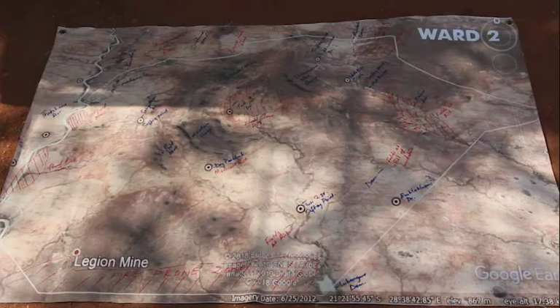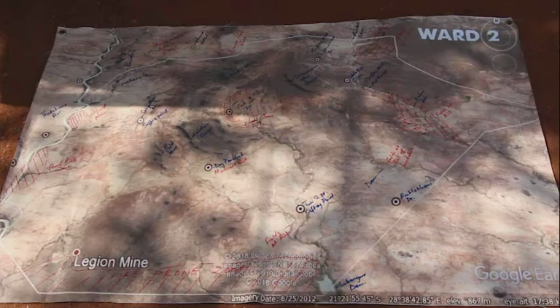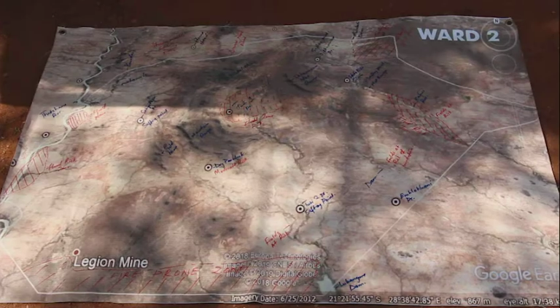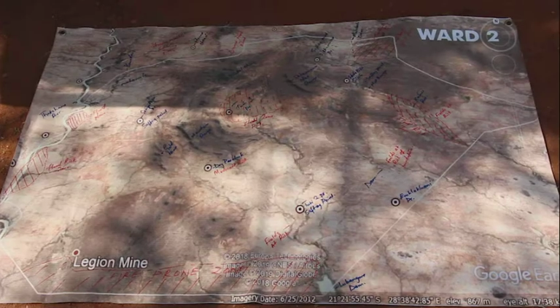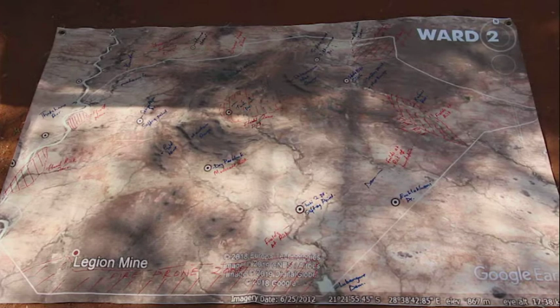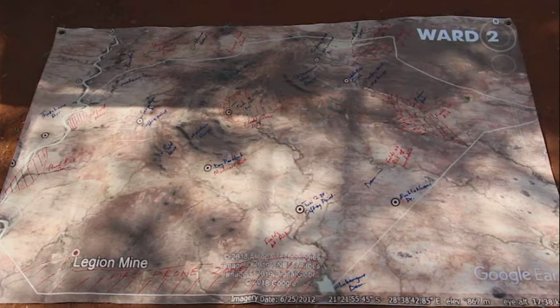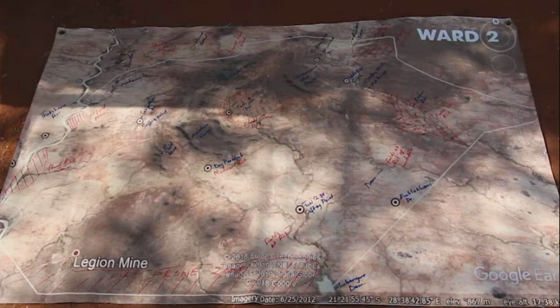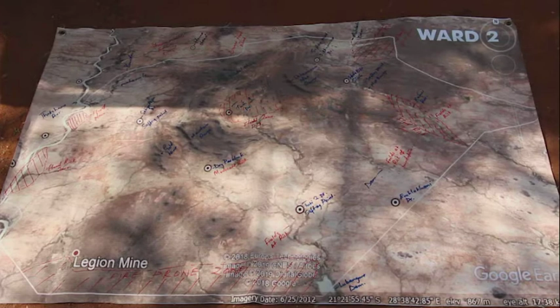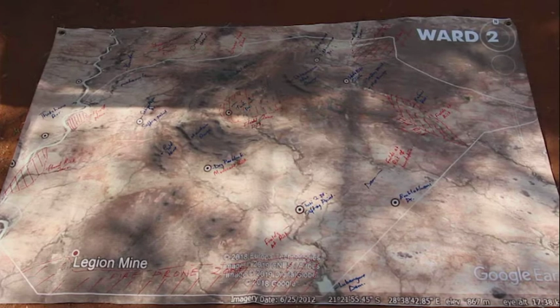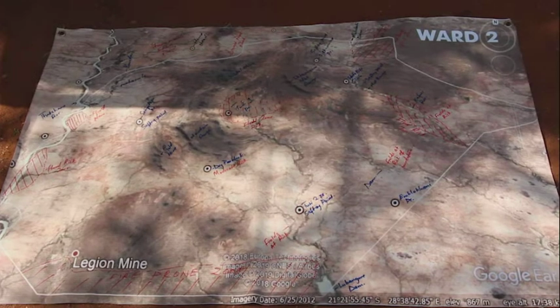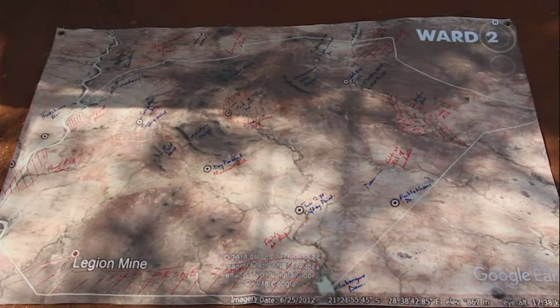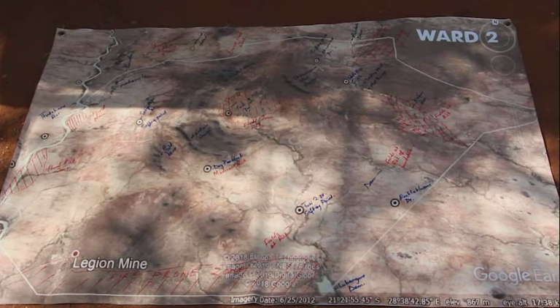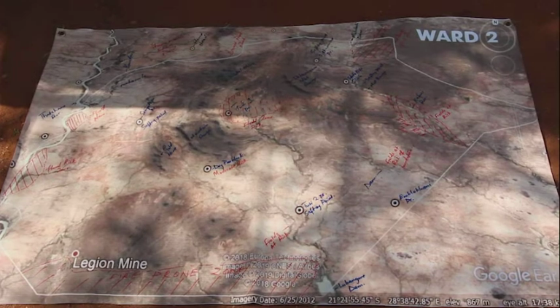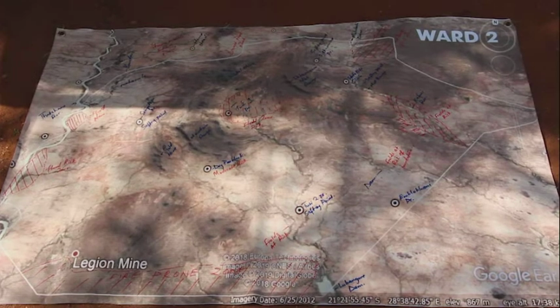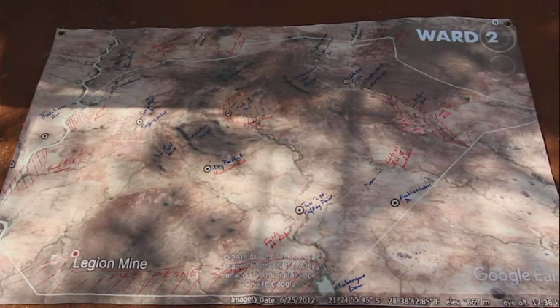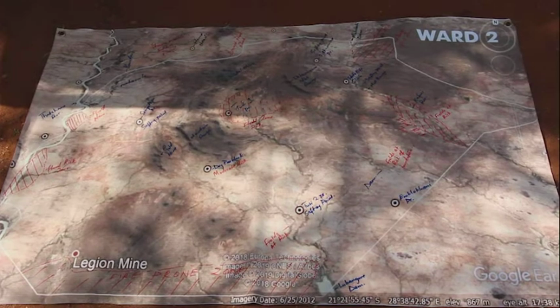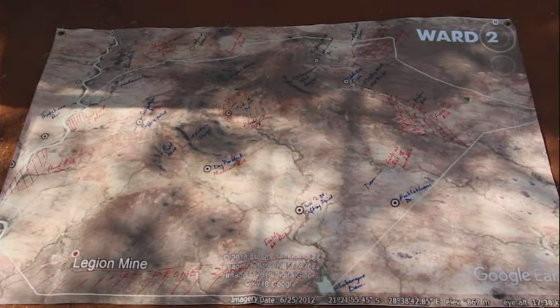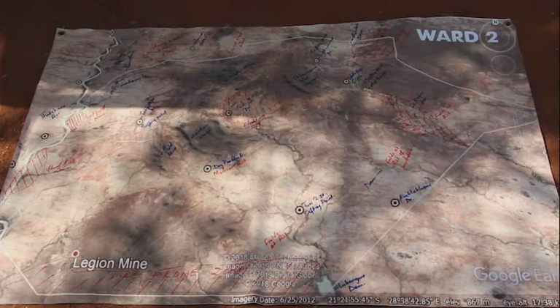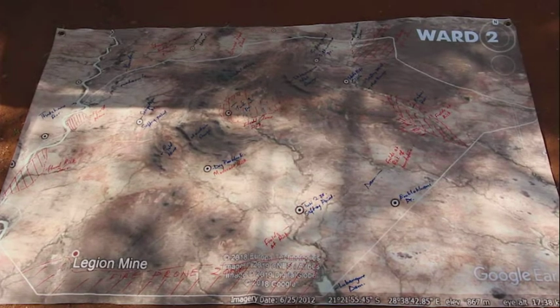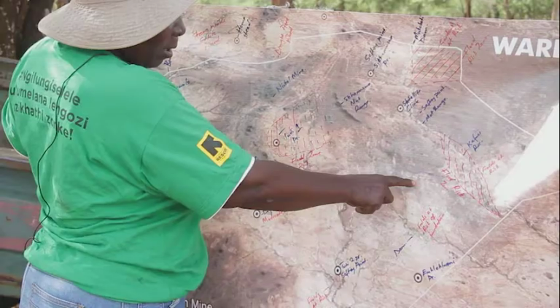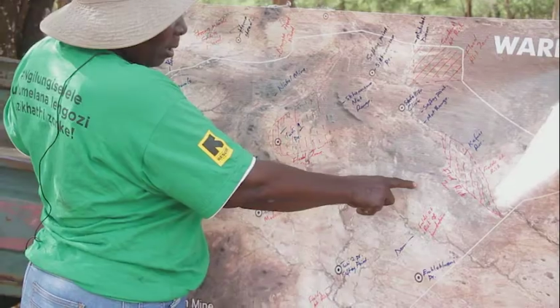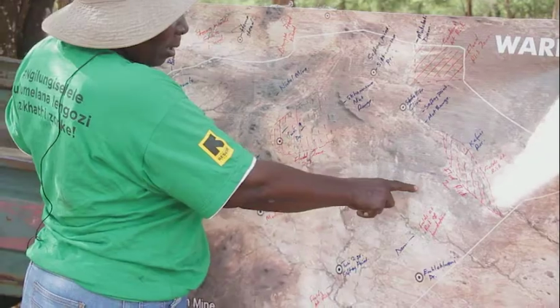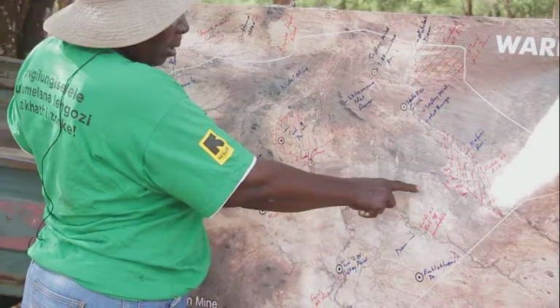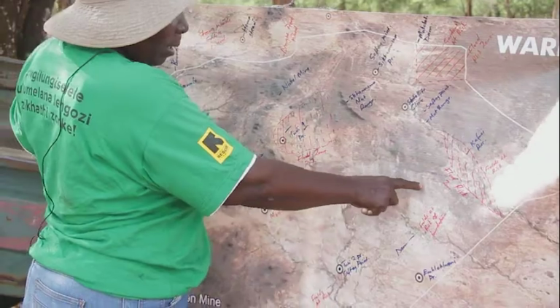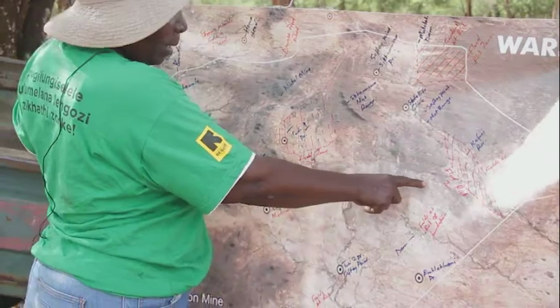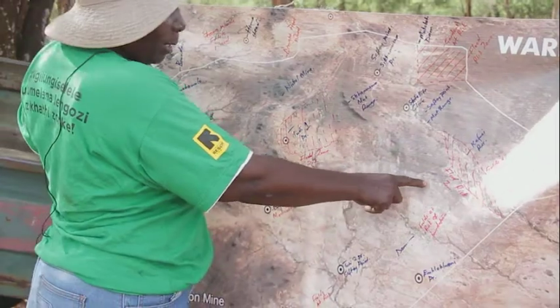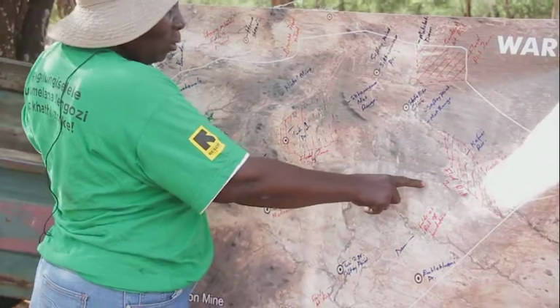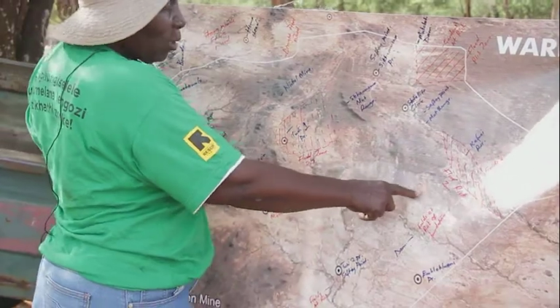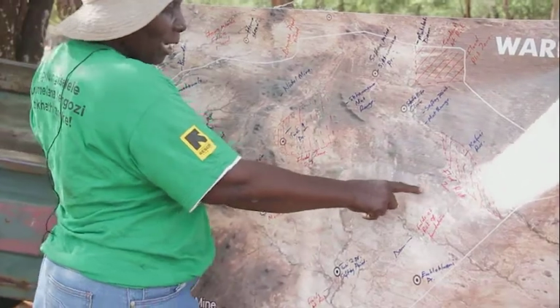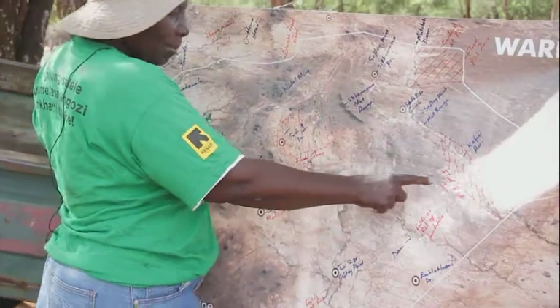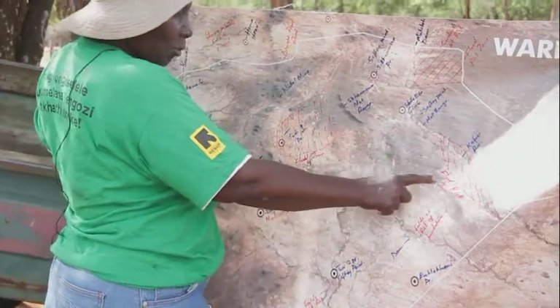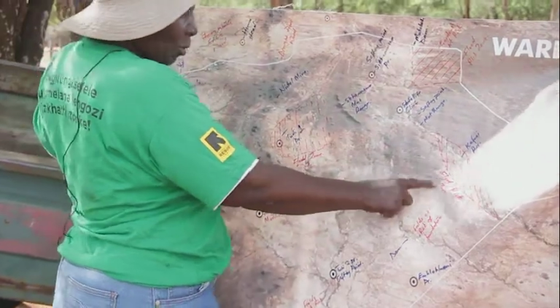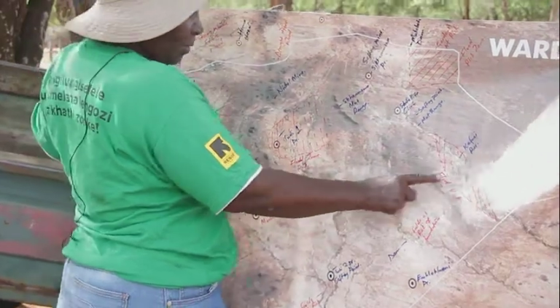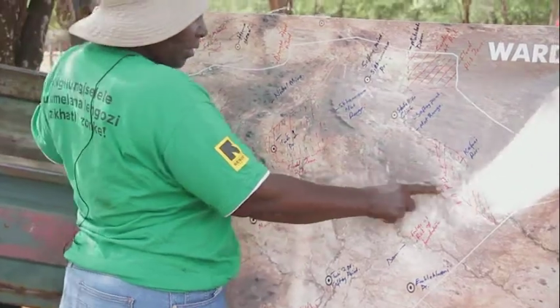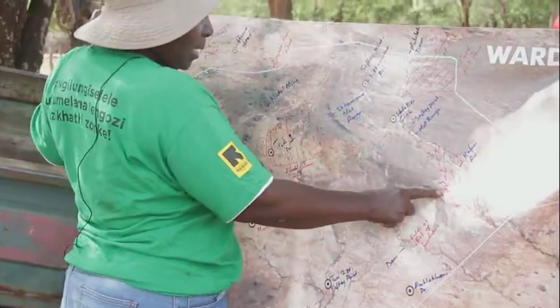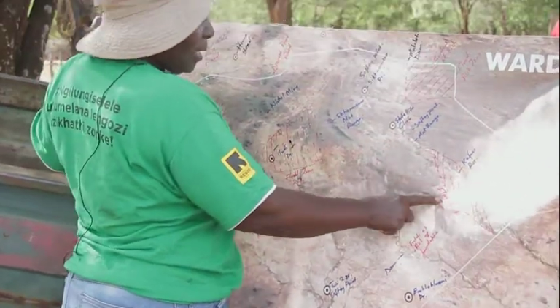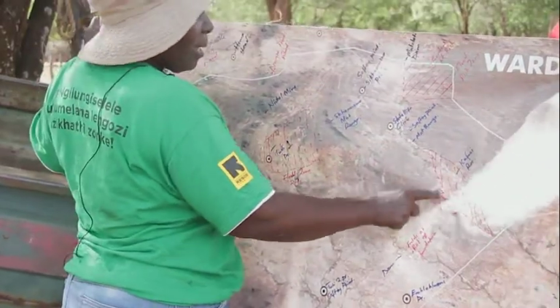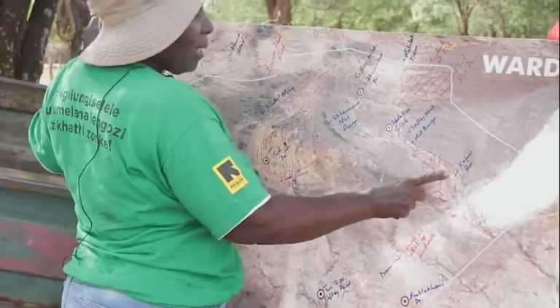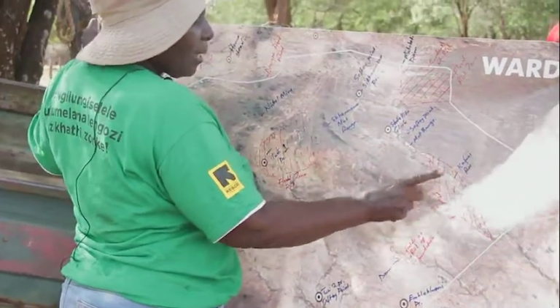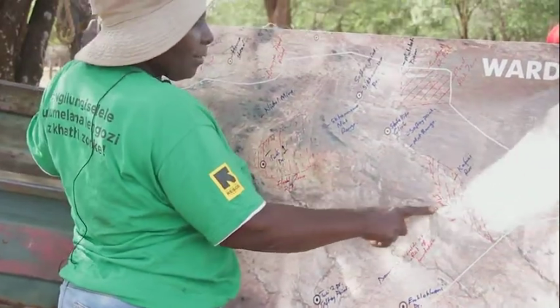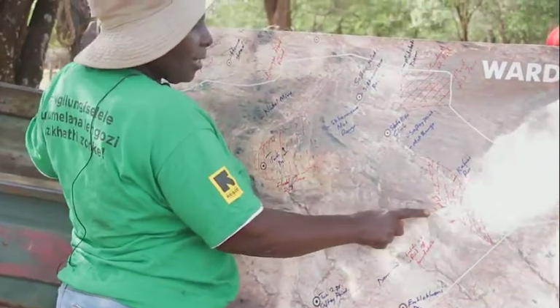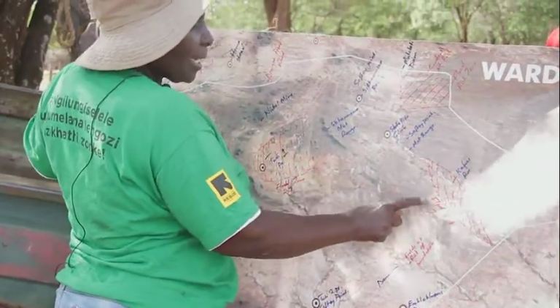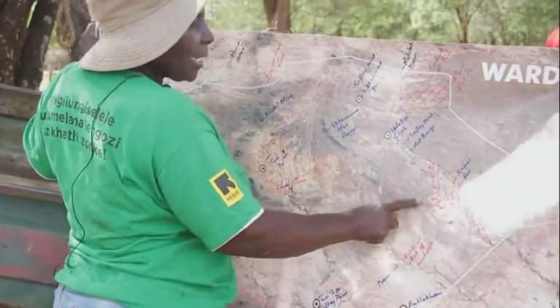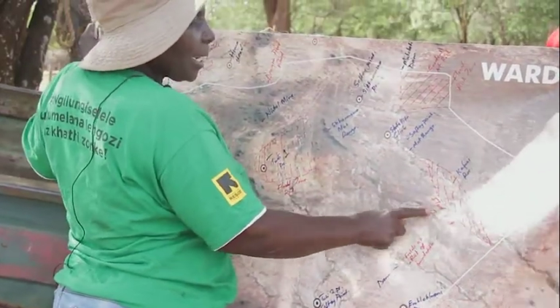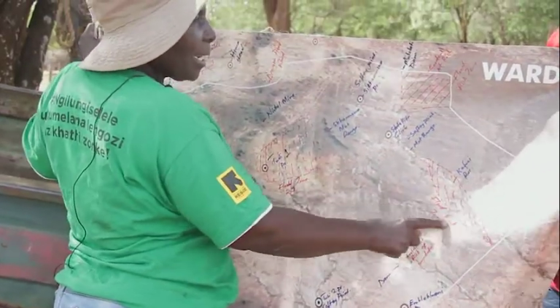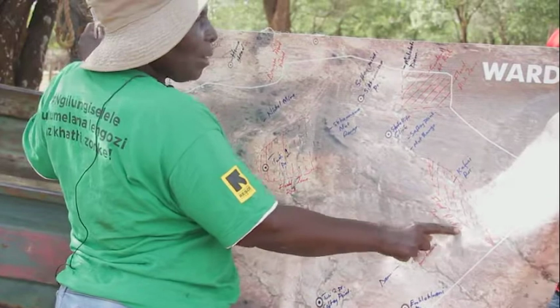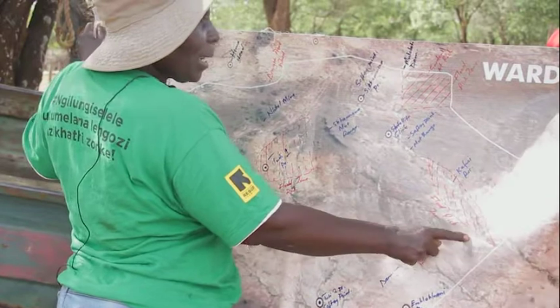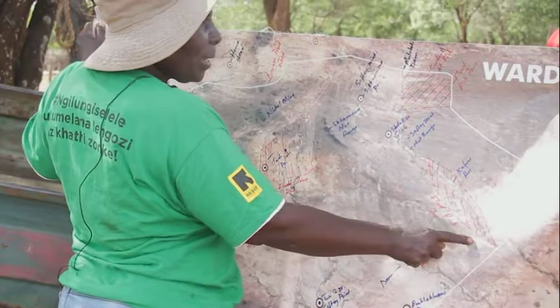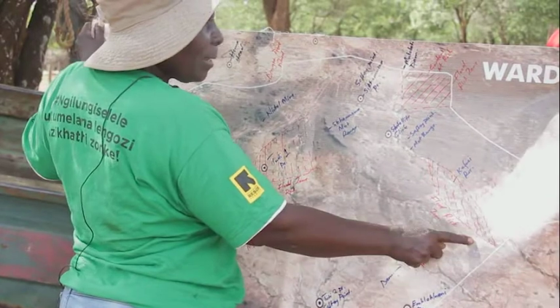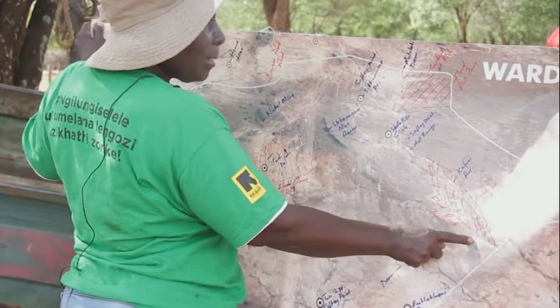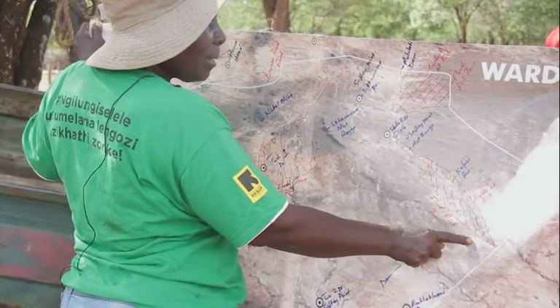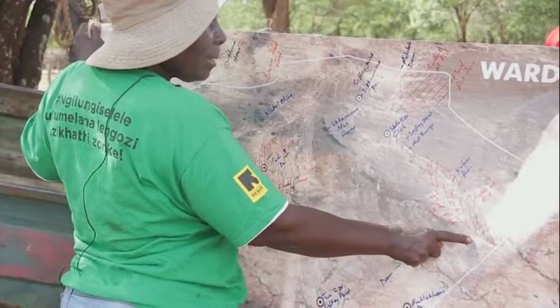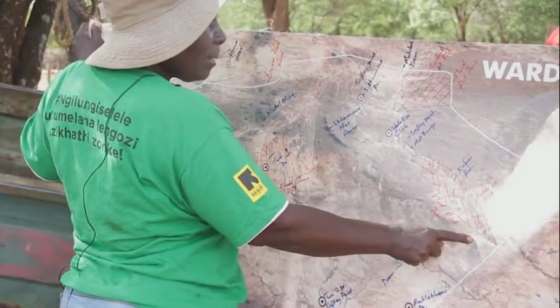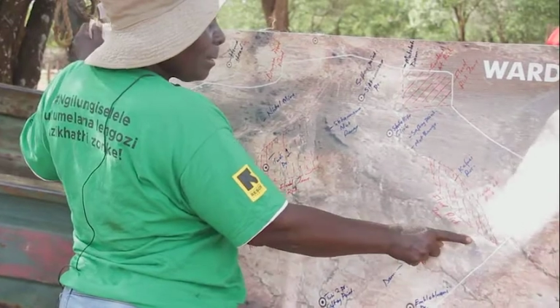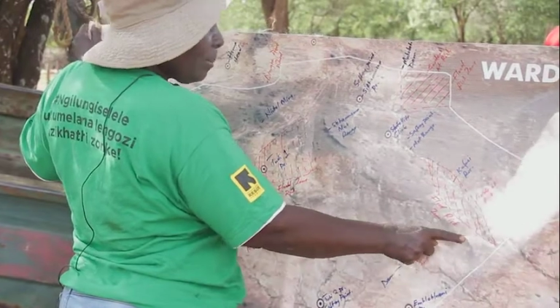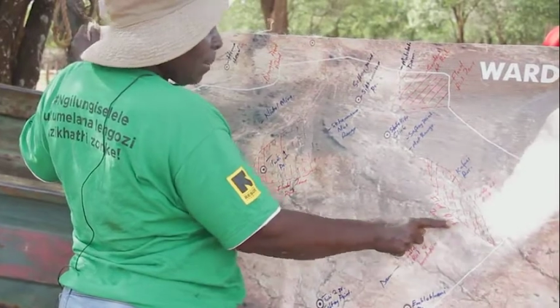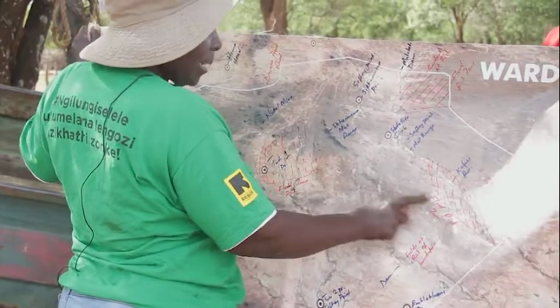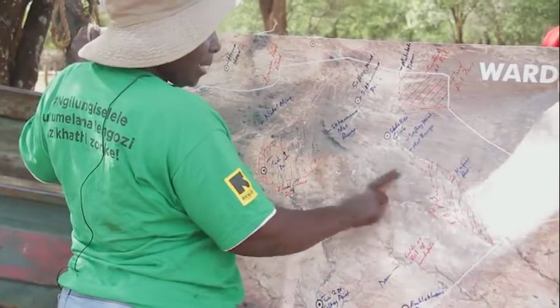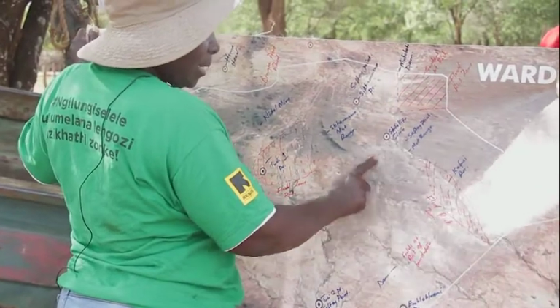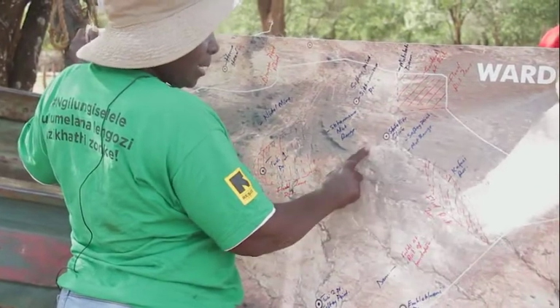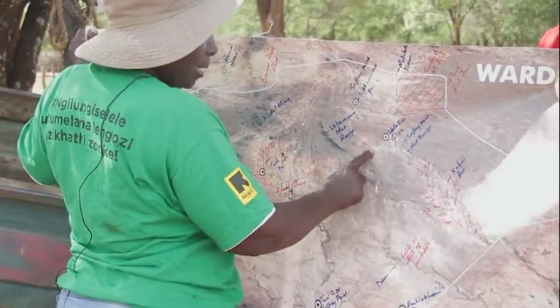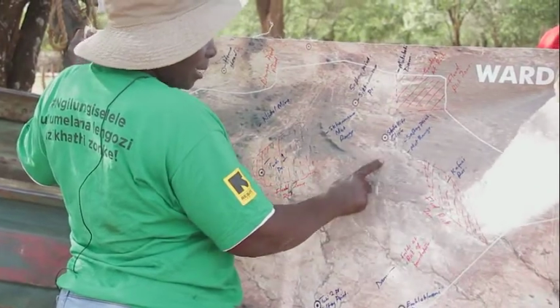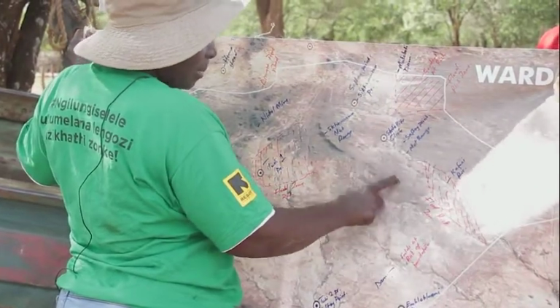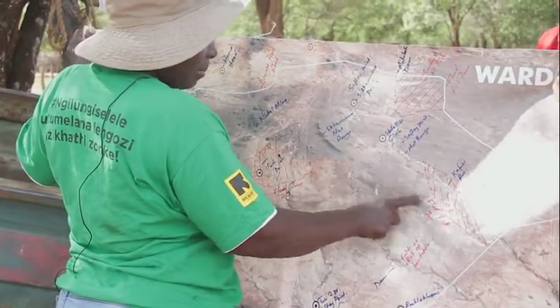Through the project, the community has been taught how to reduce the impact of disasters such as floods.